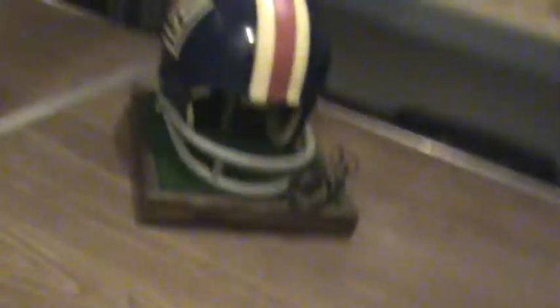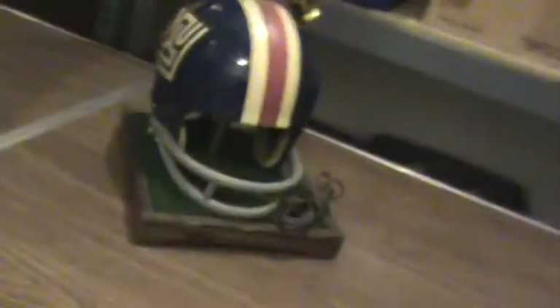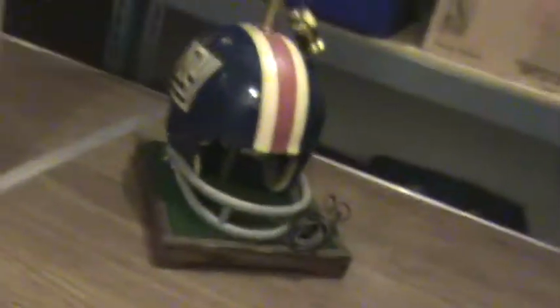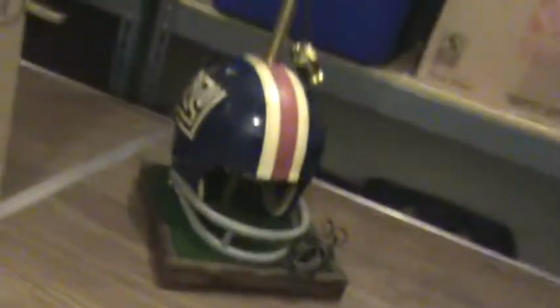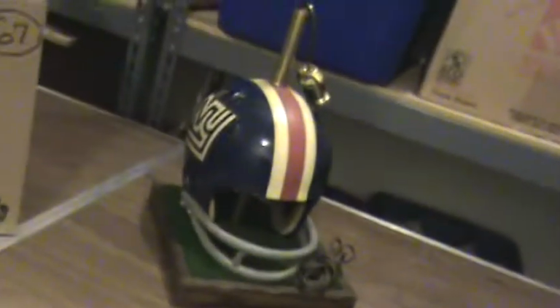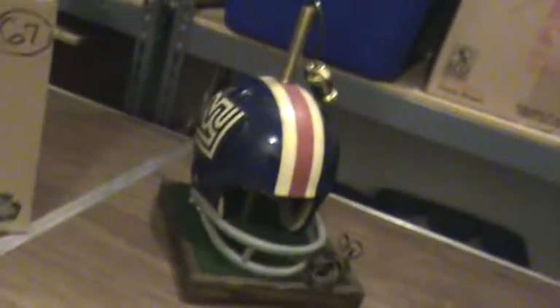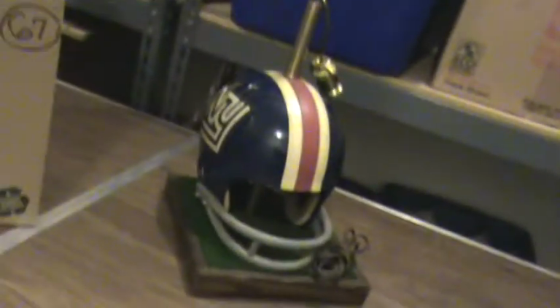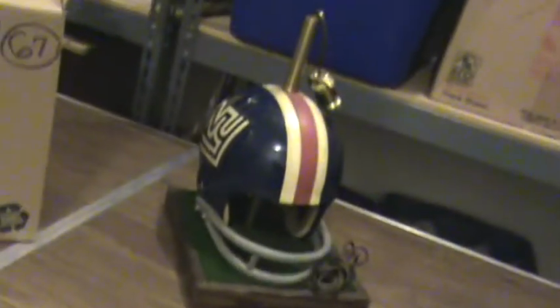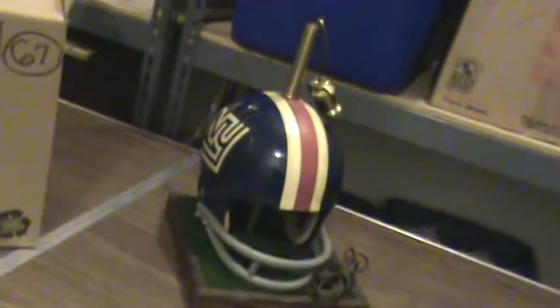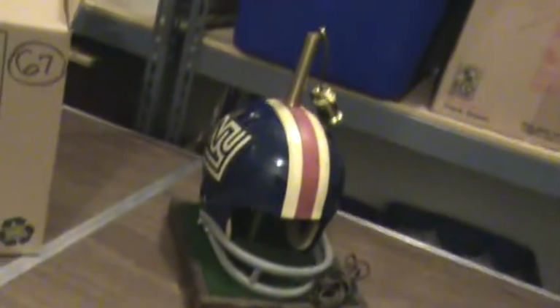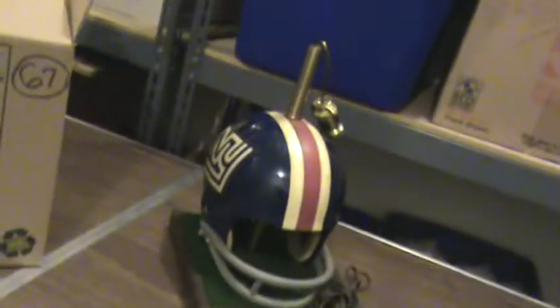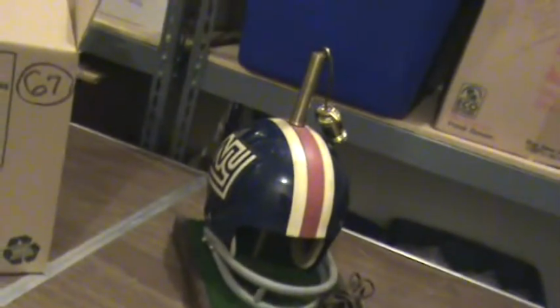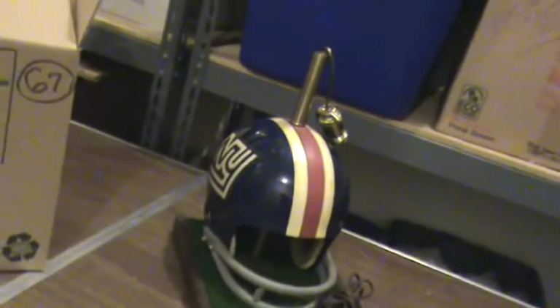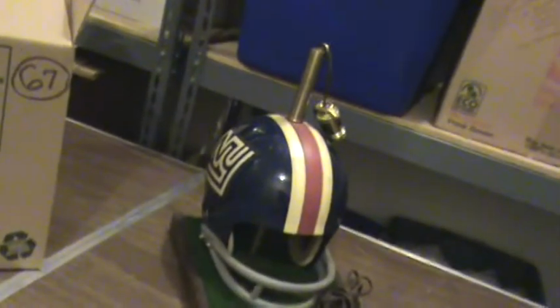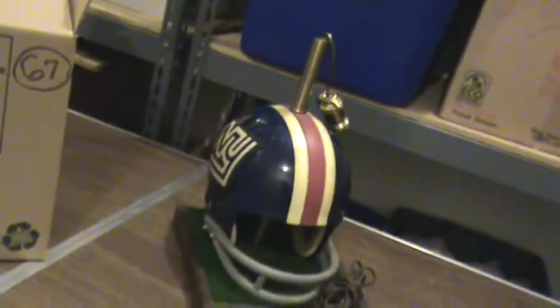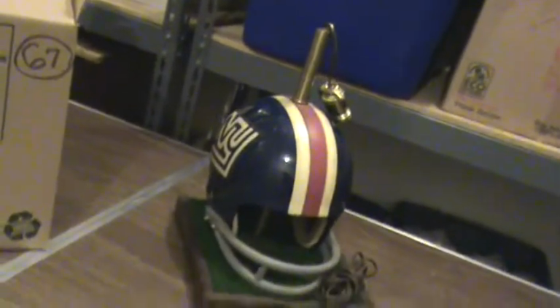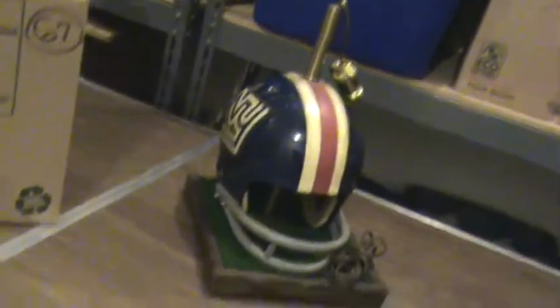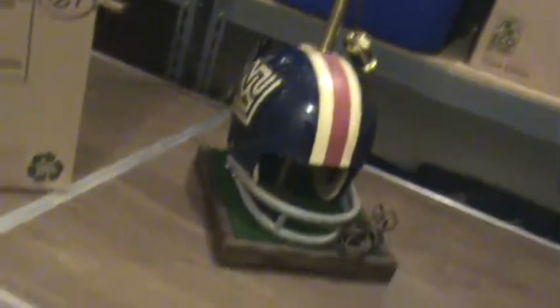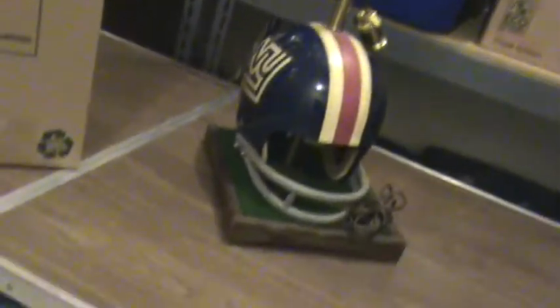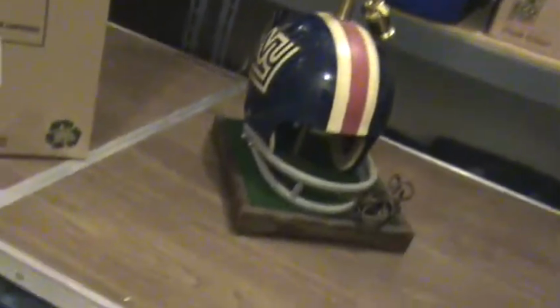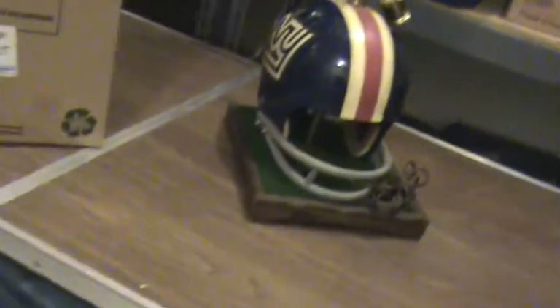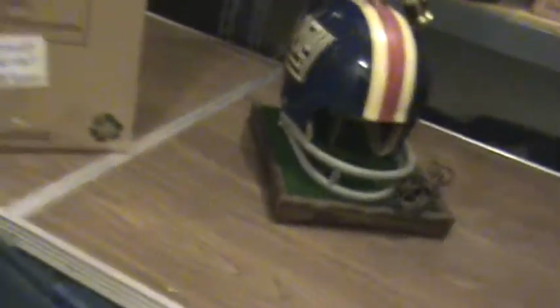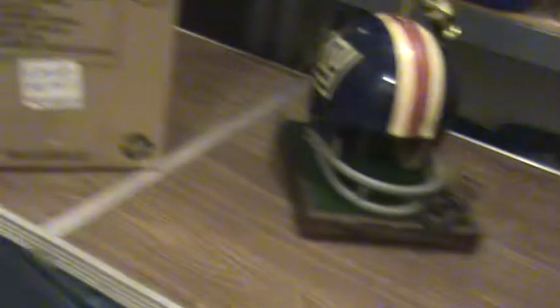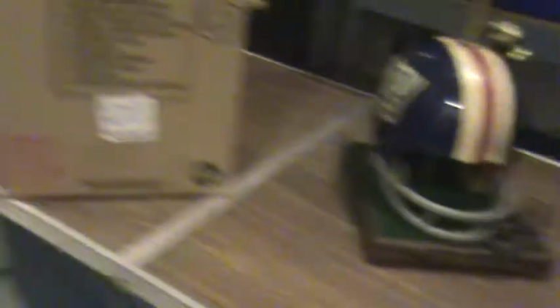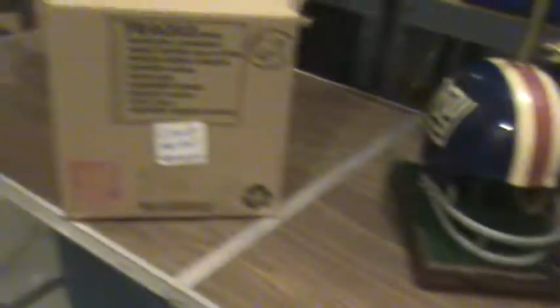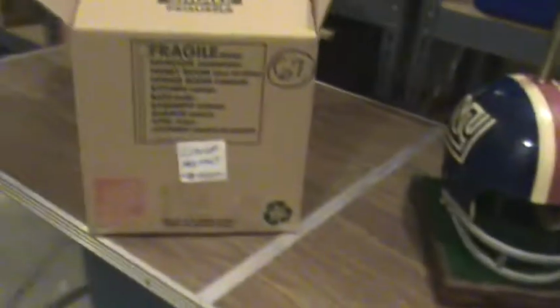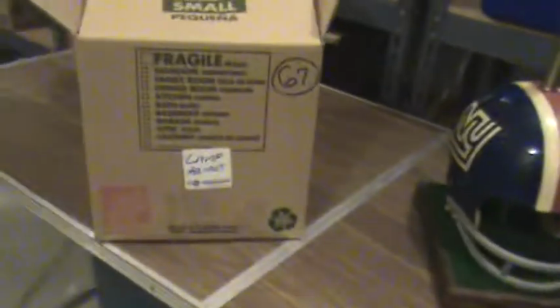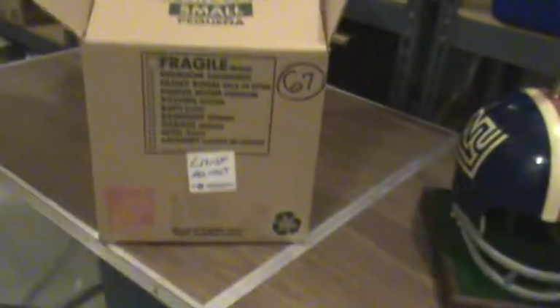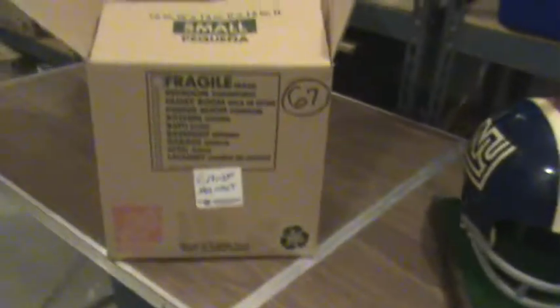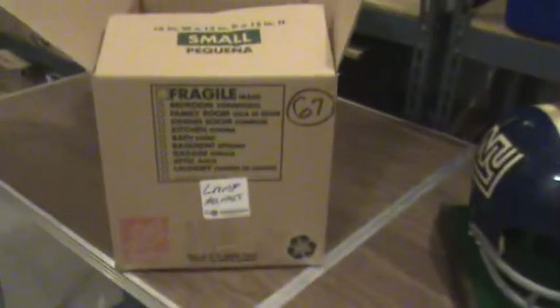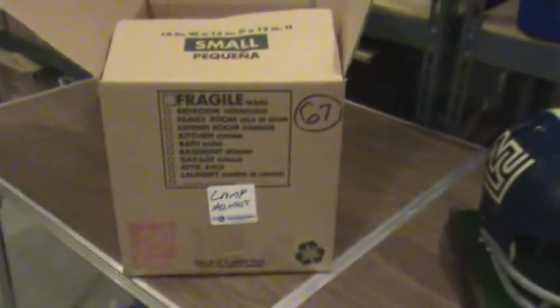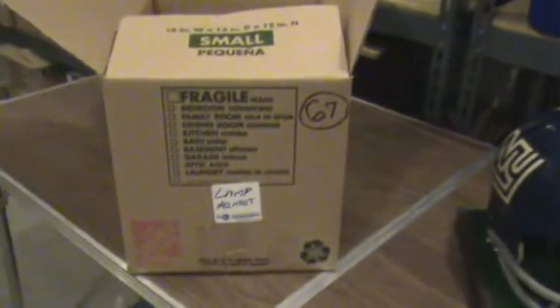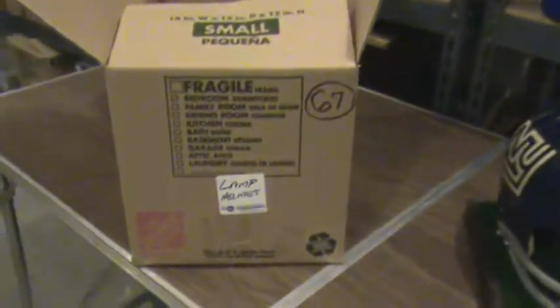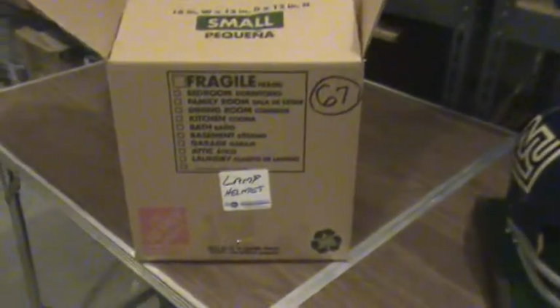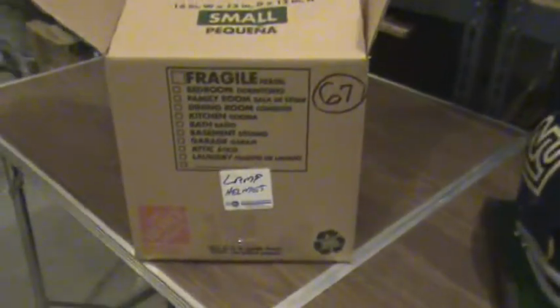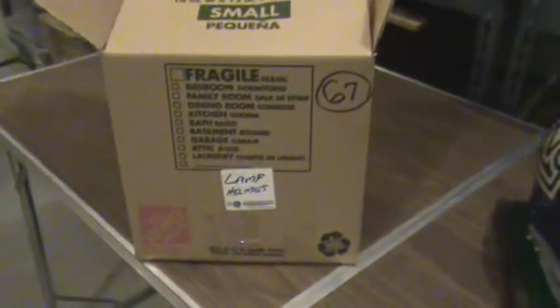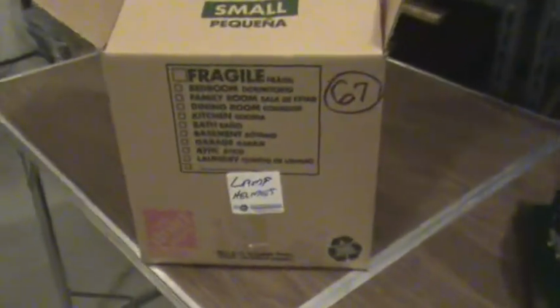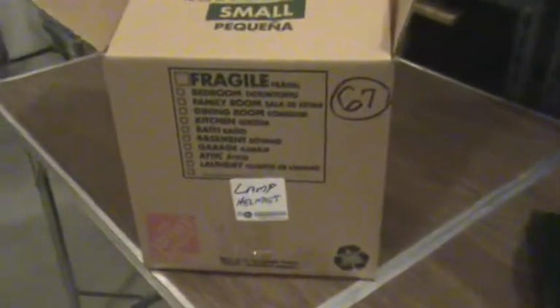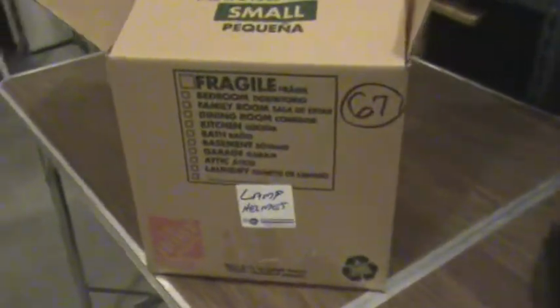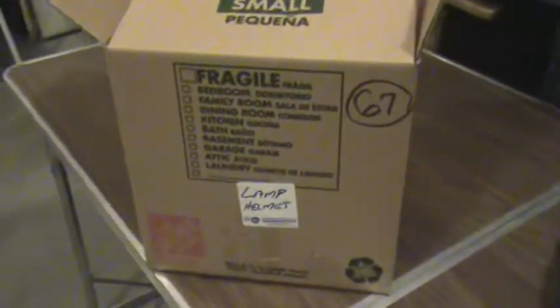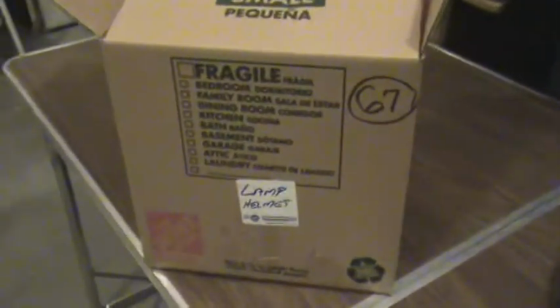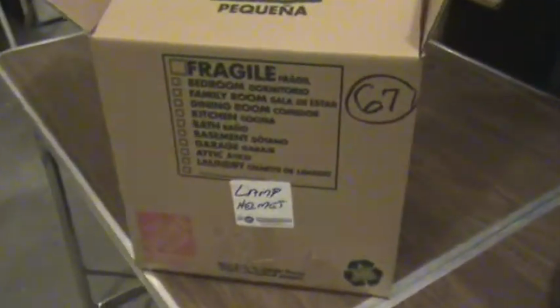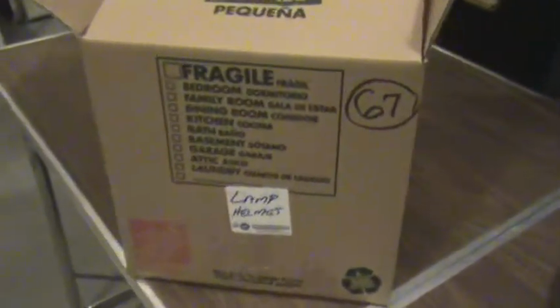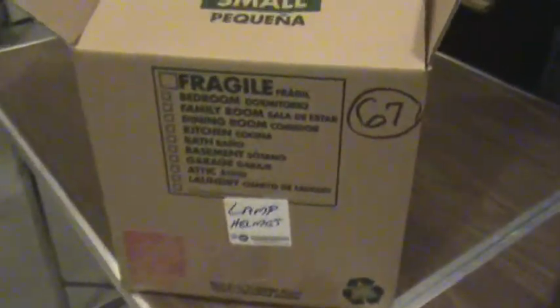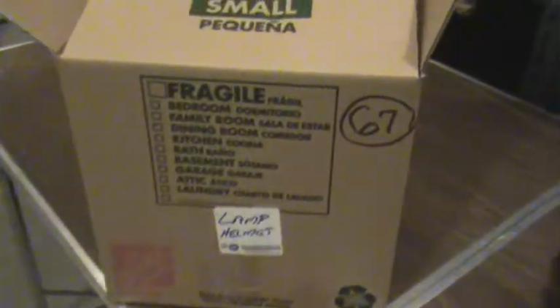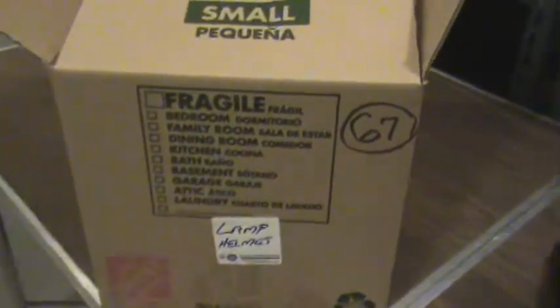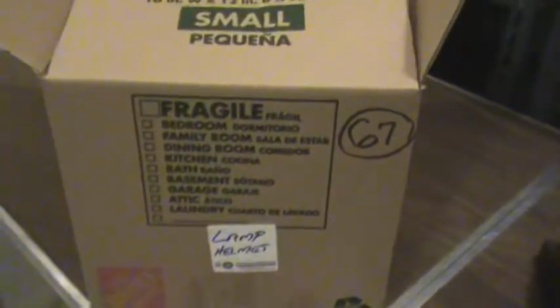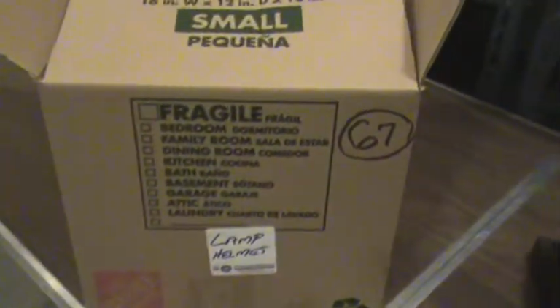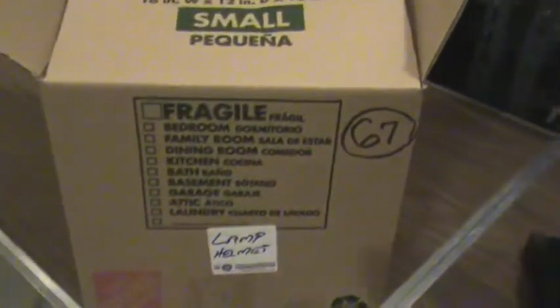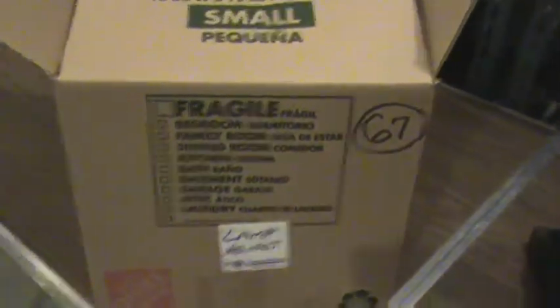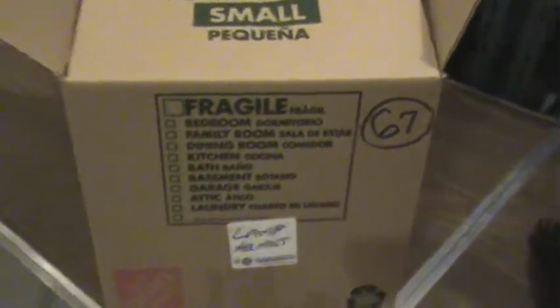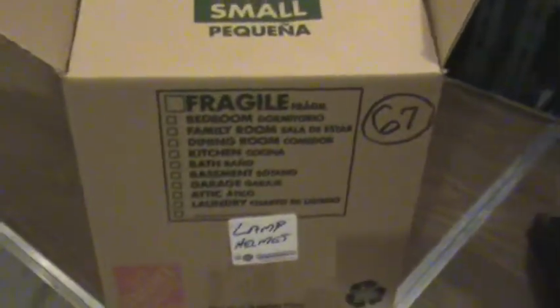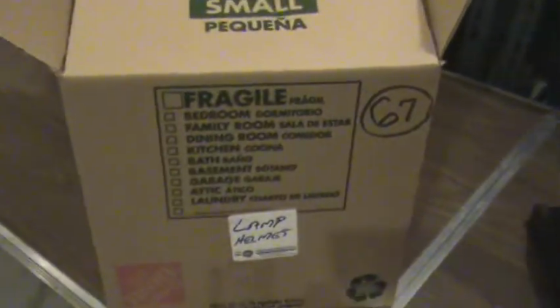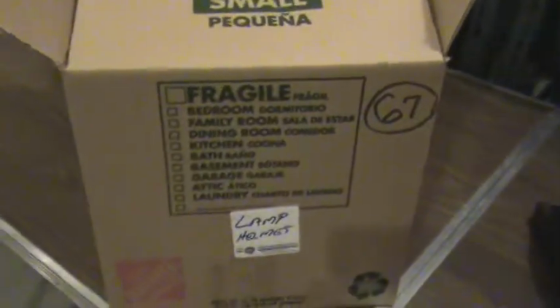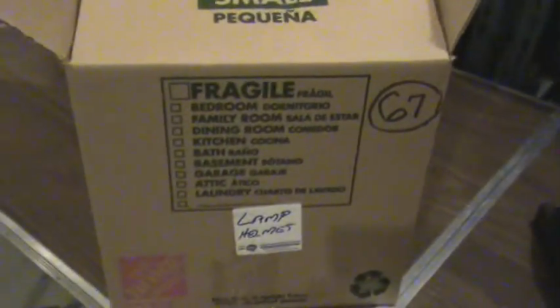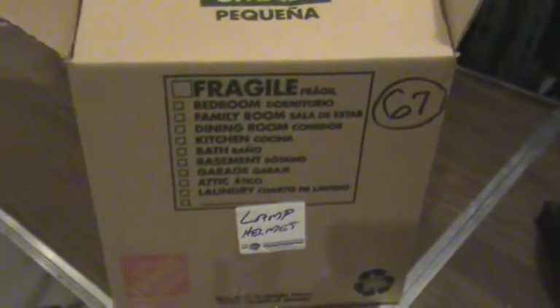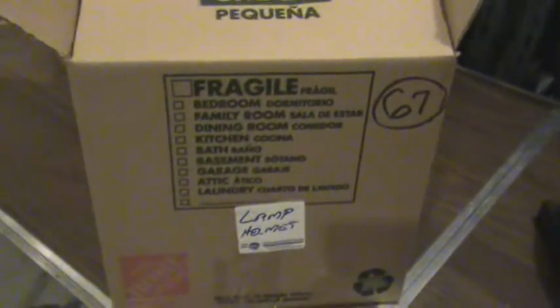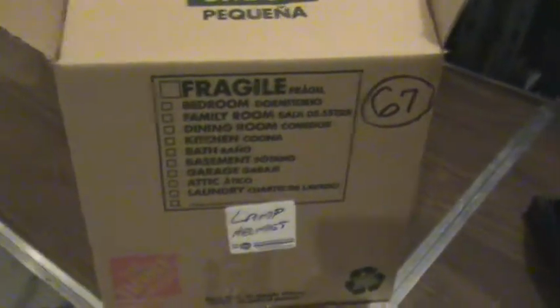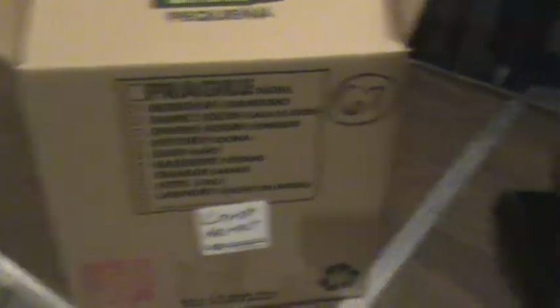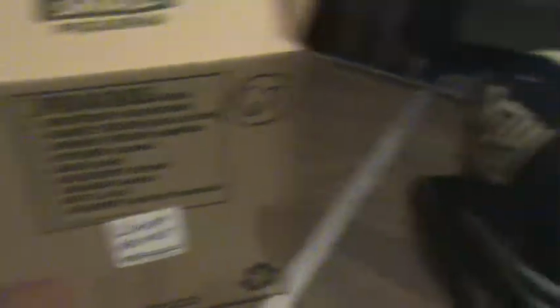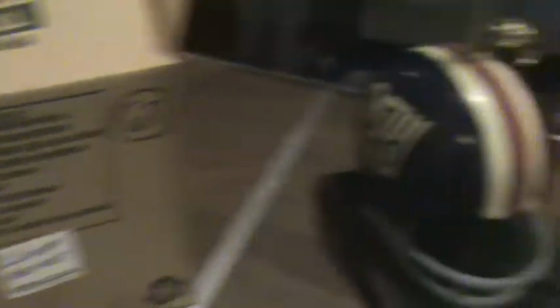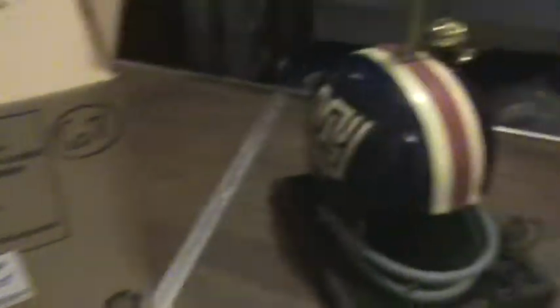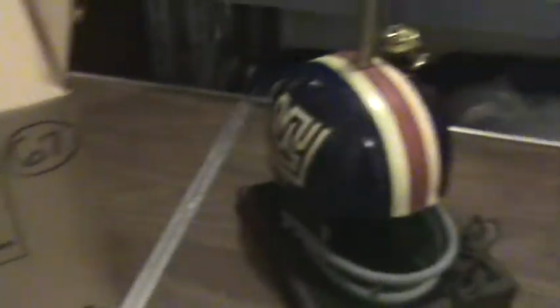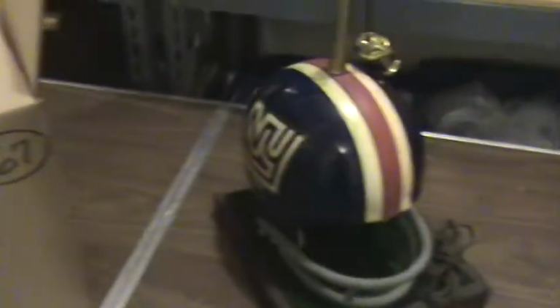There it is. Another lamp helmet item, box number 67 — Lamp Helmet, New York Giants.